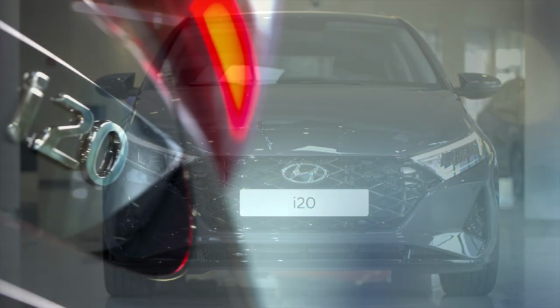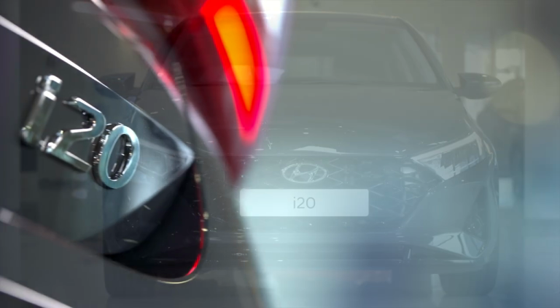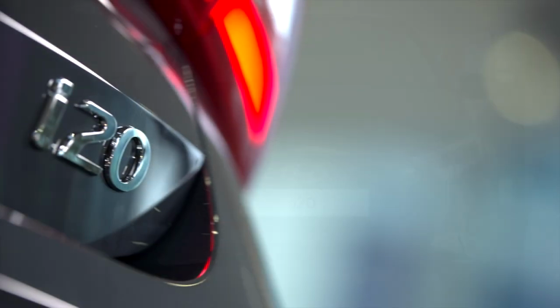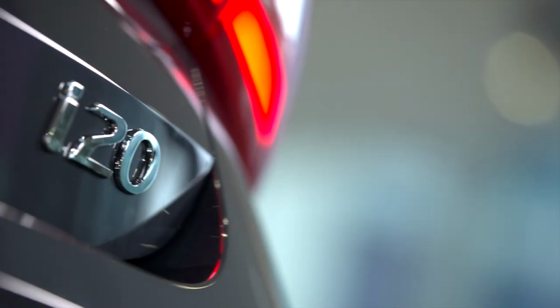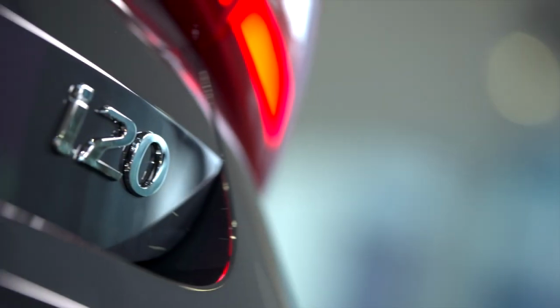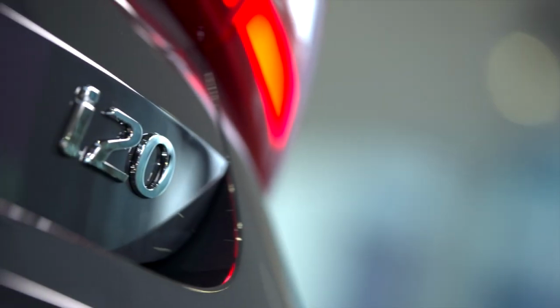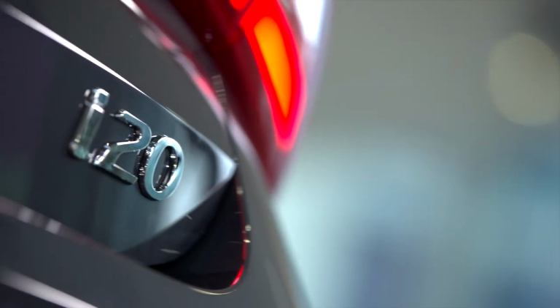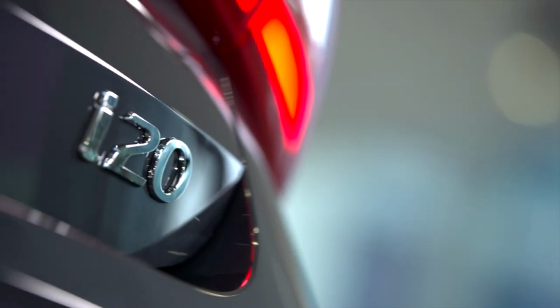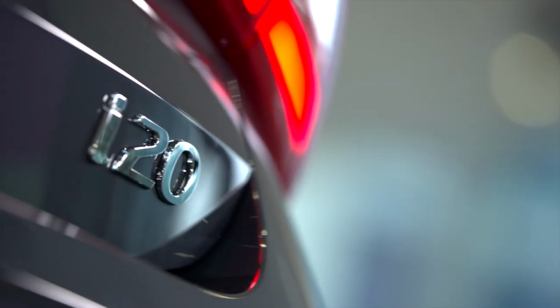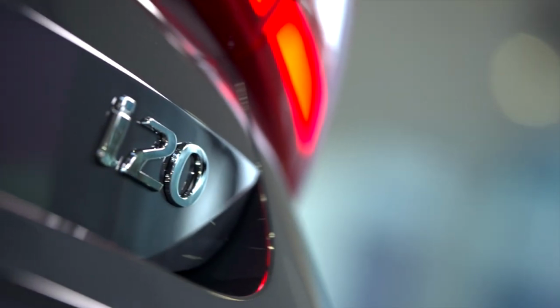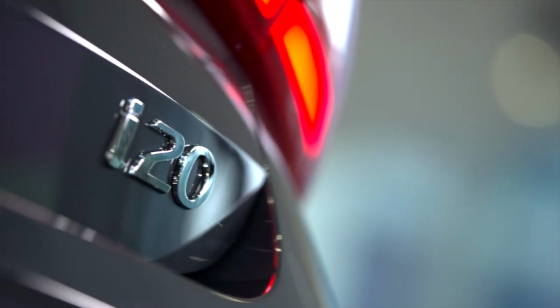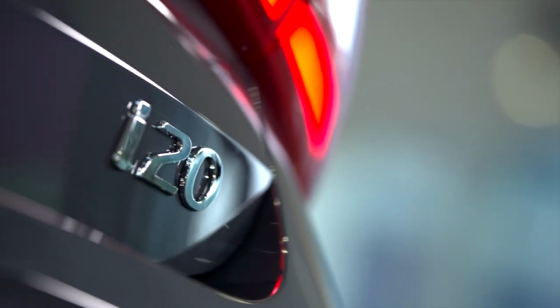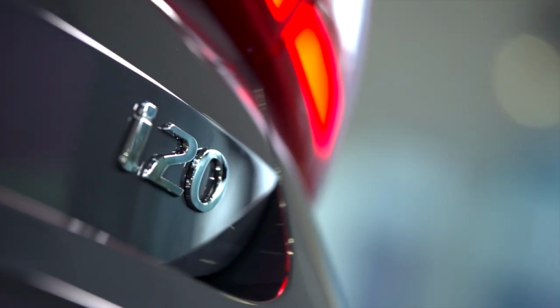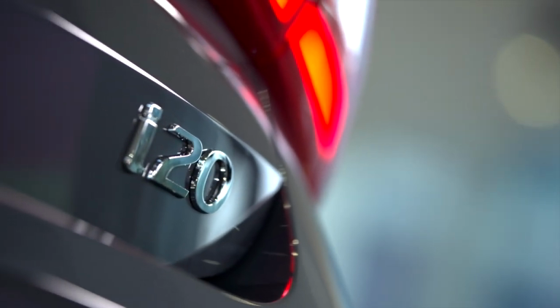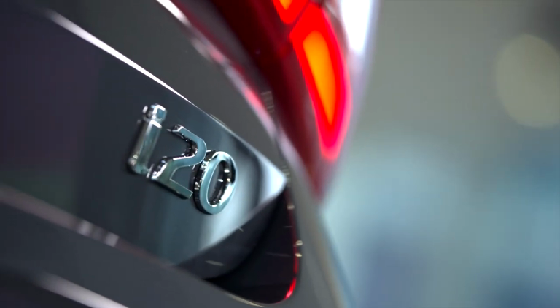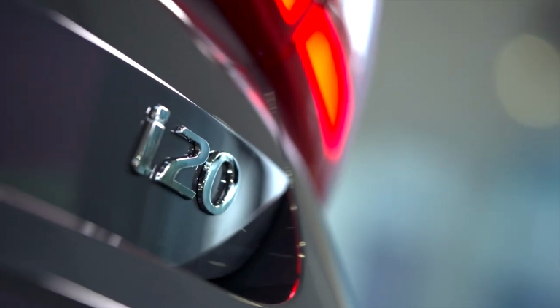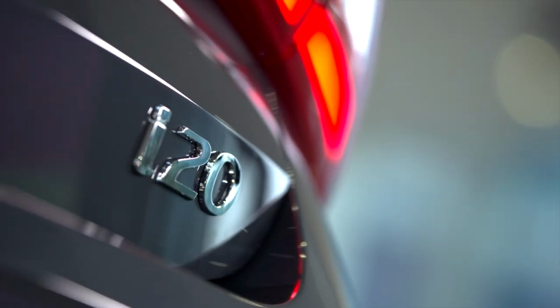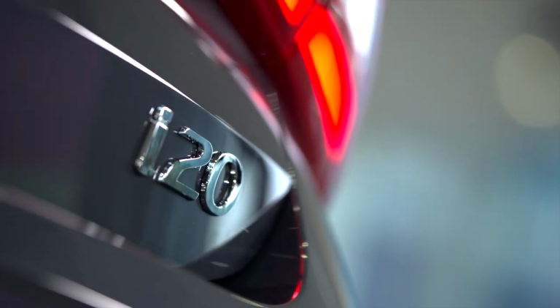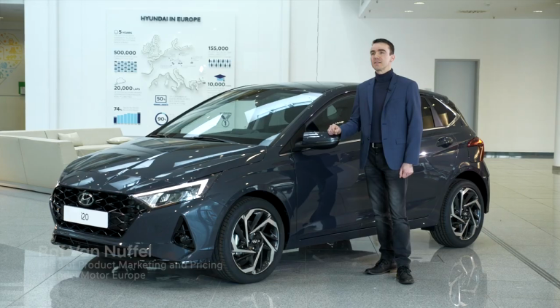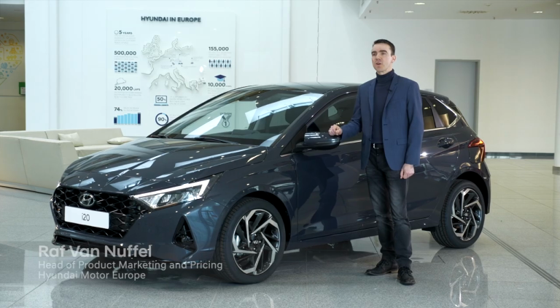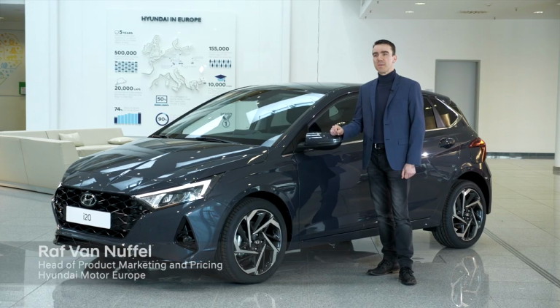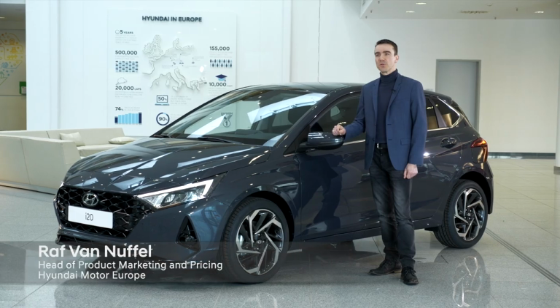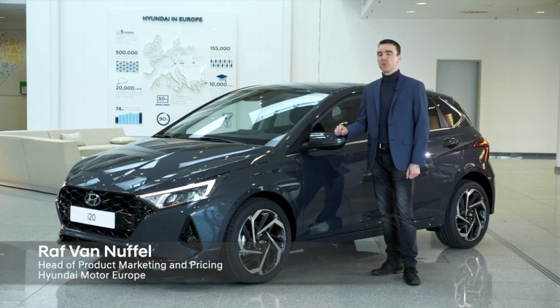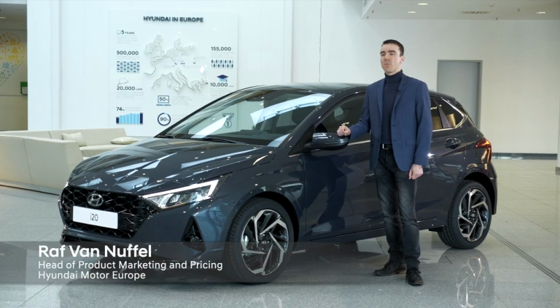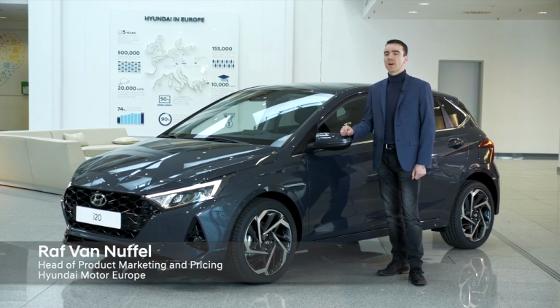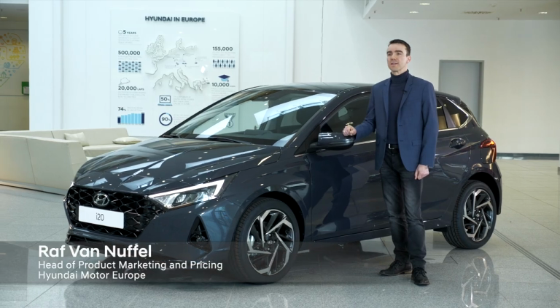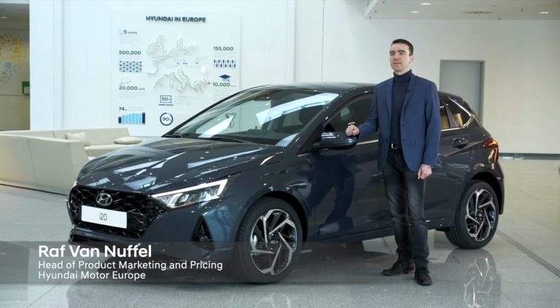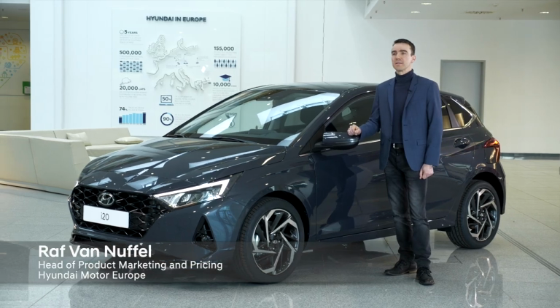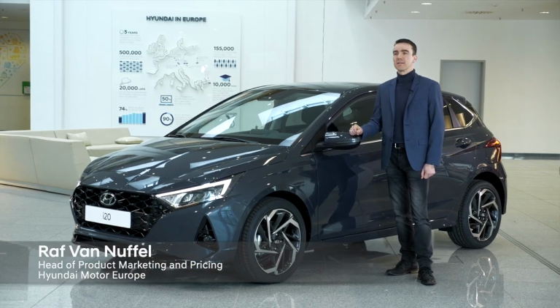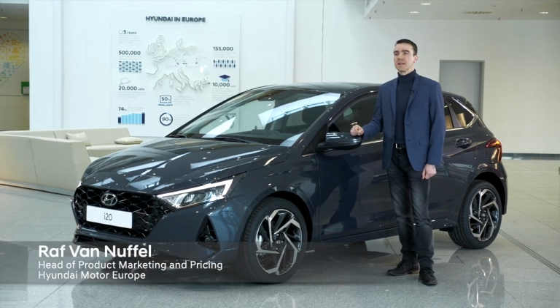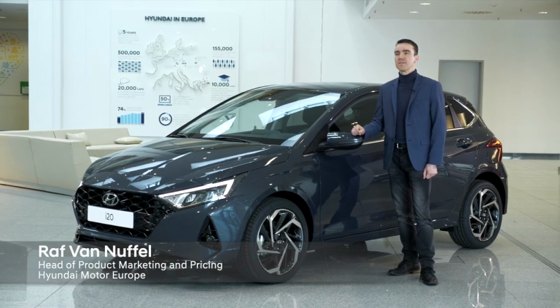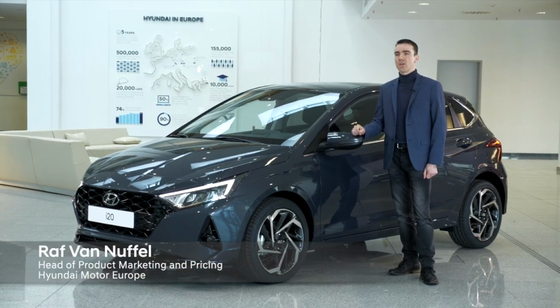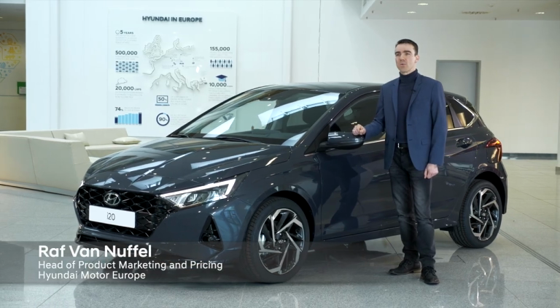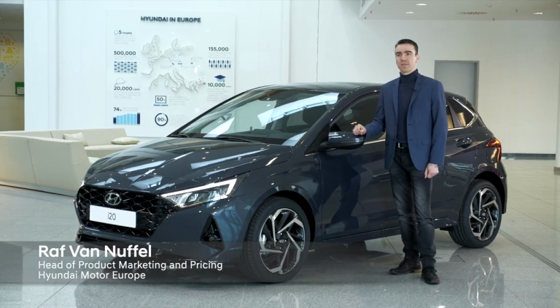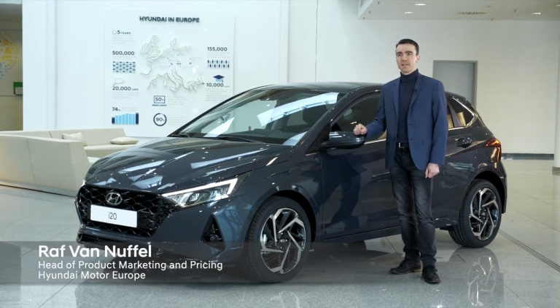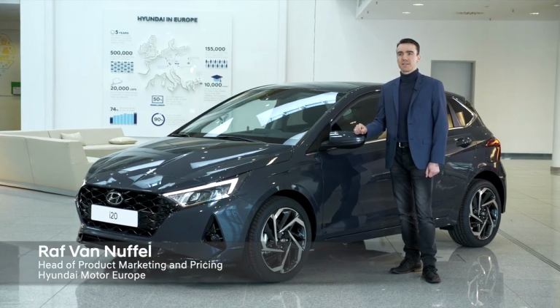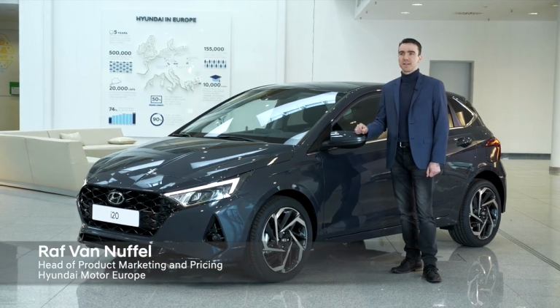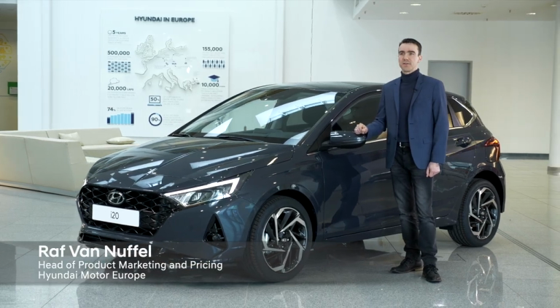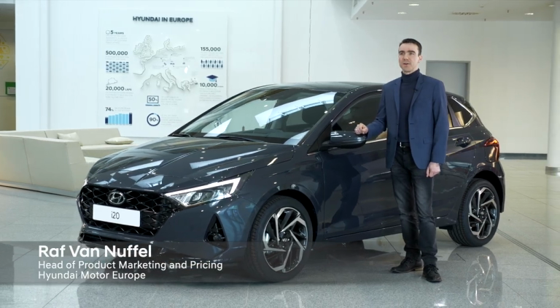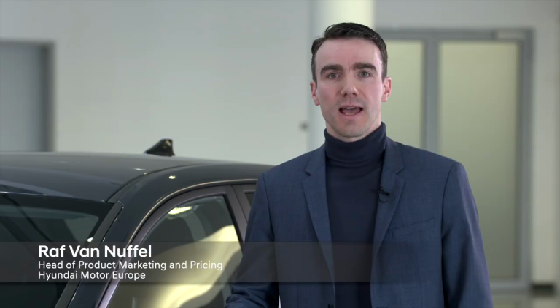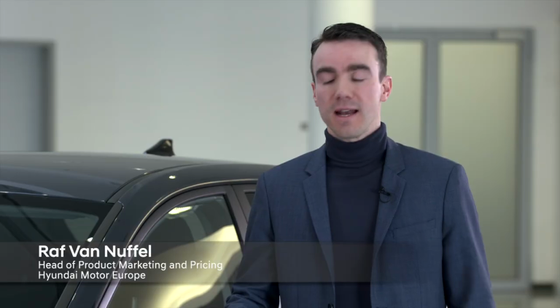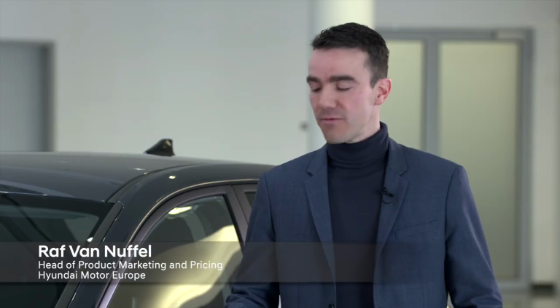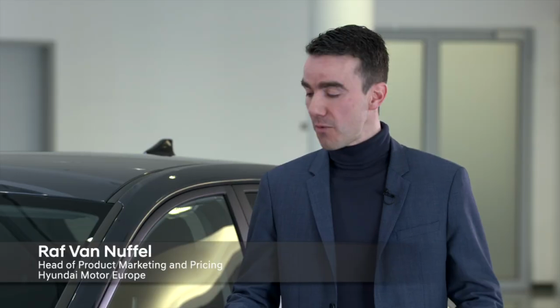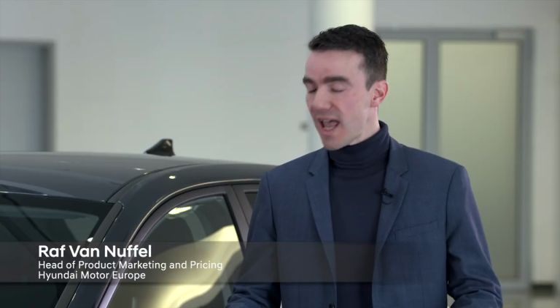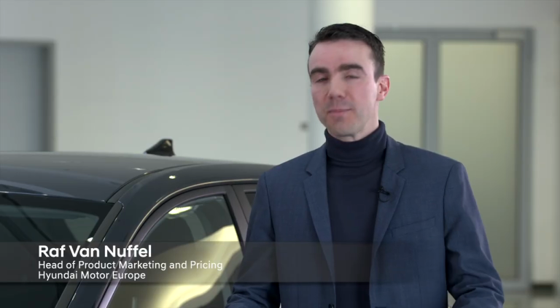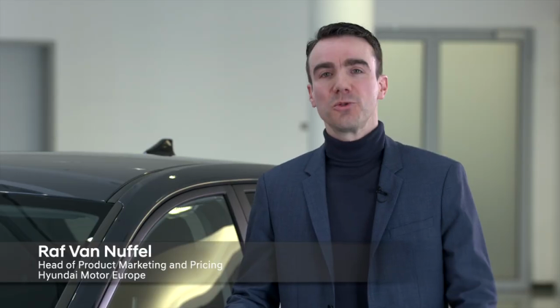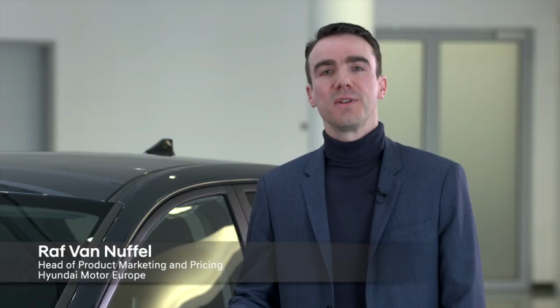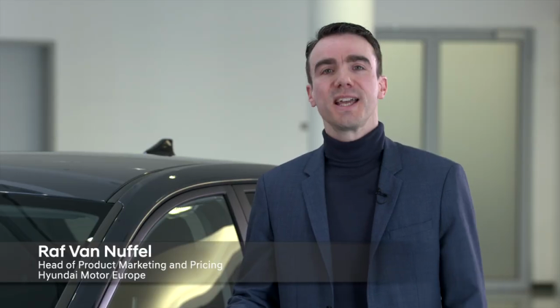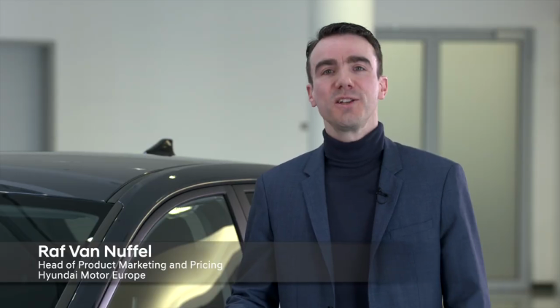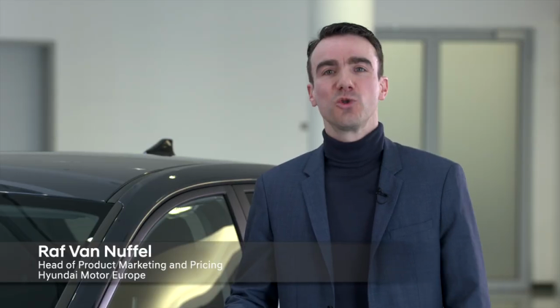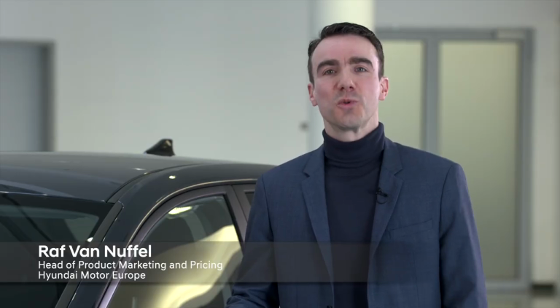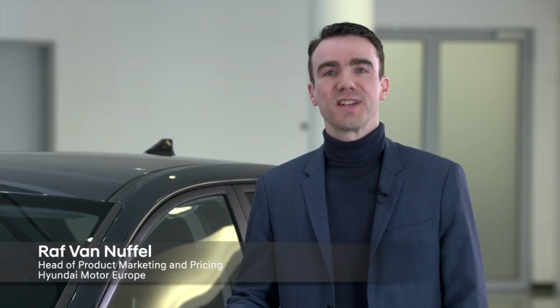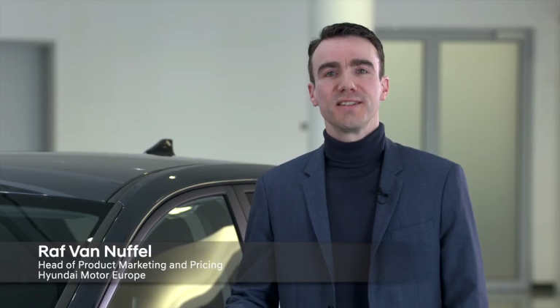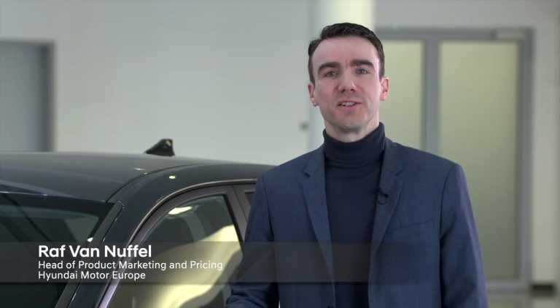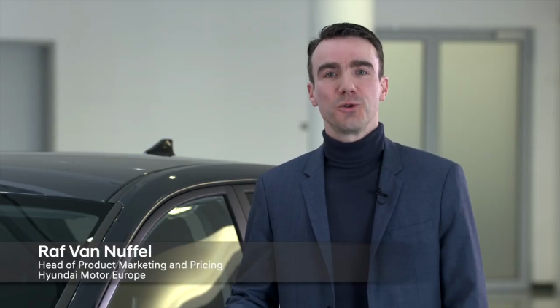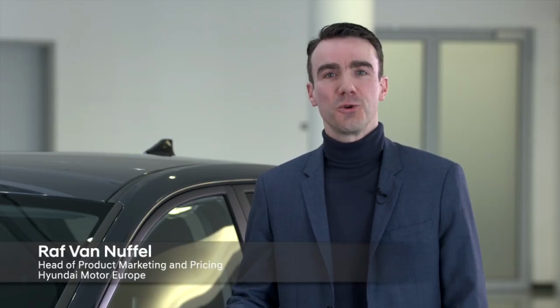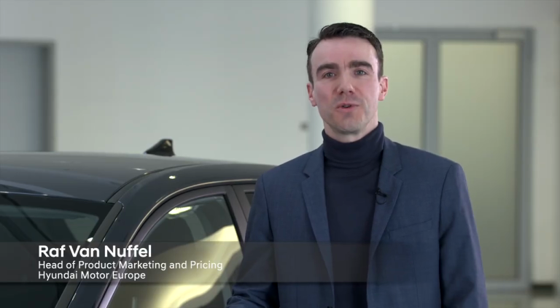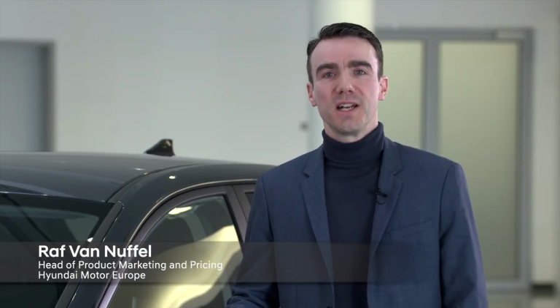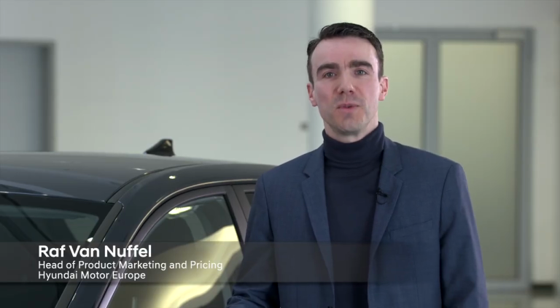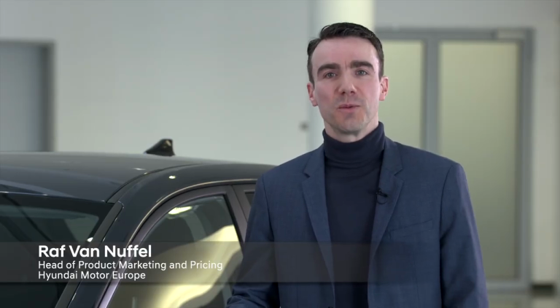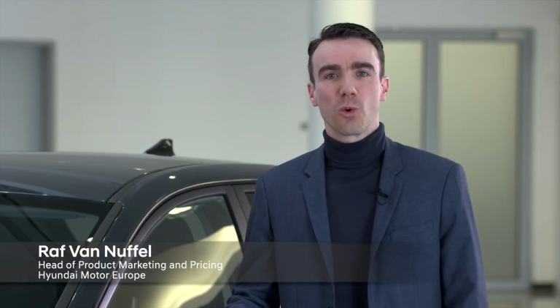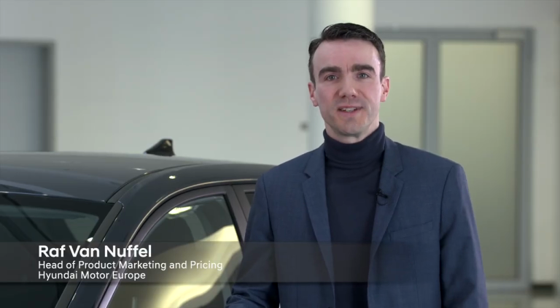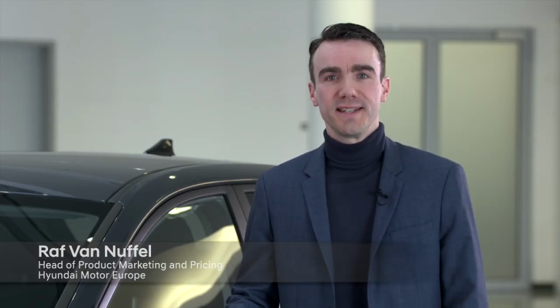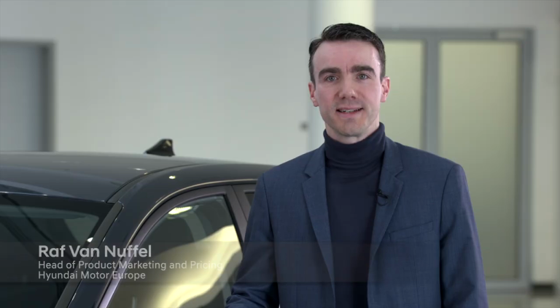The all-new Hyundai i20 is coming to the market in summer this year and I'm very happy today to present it to you in a bit more detail.